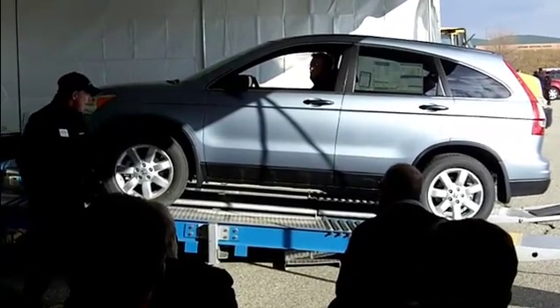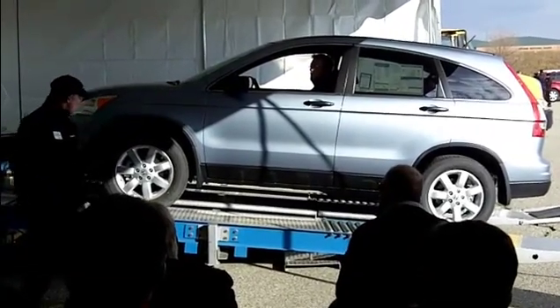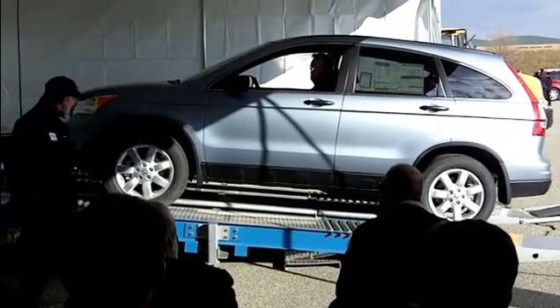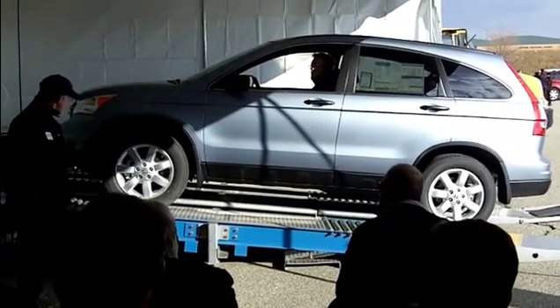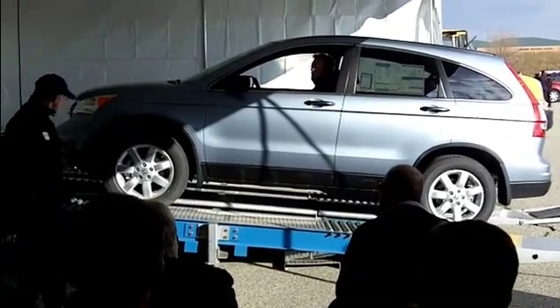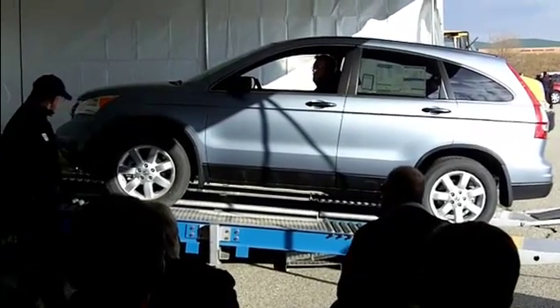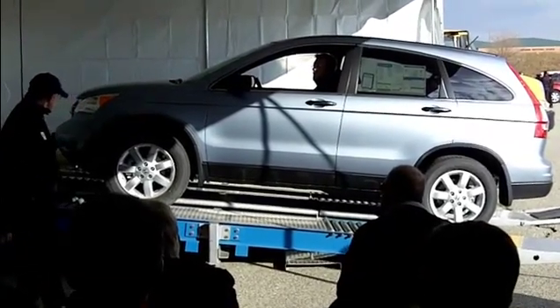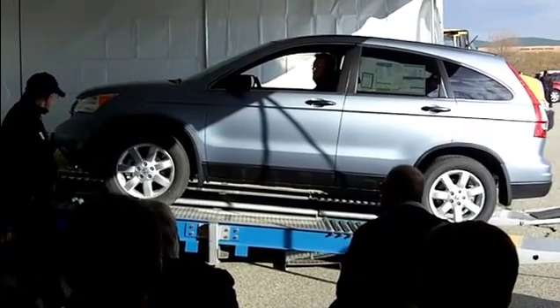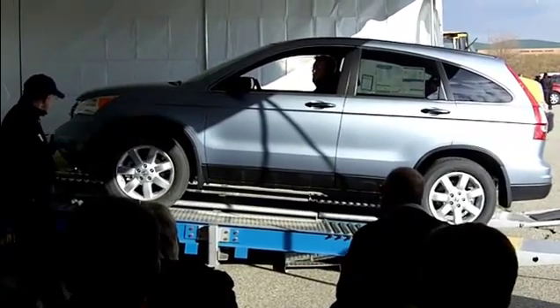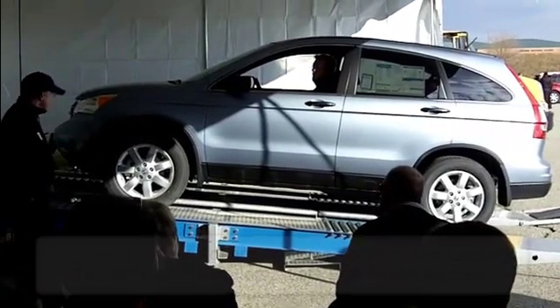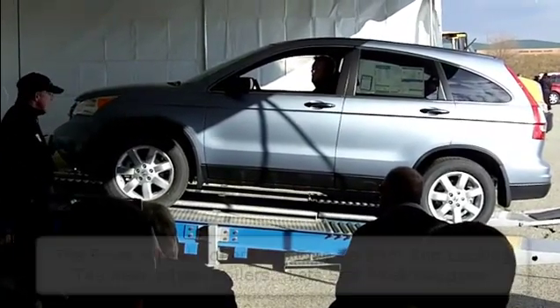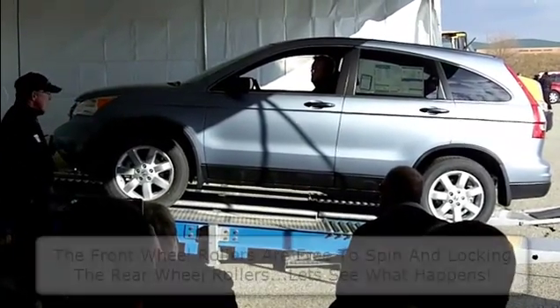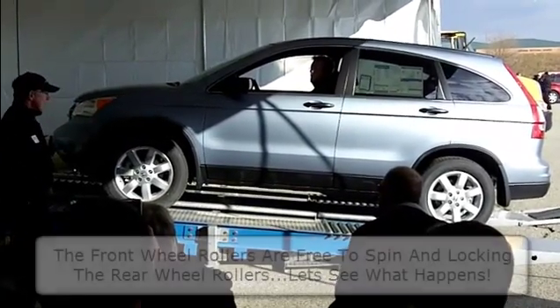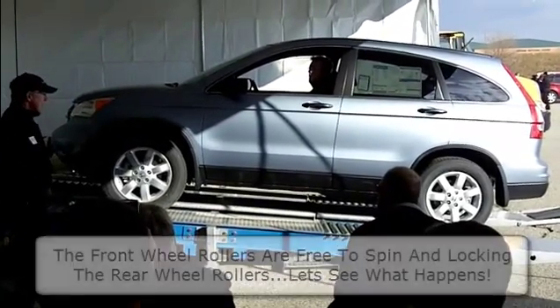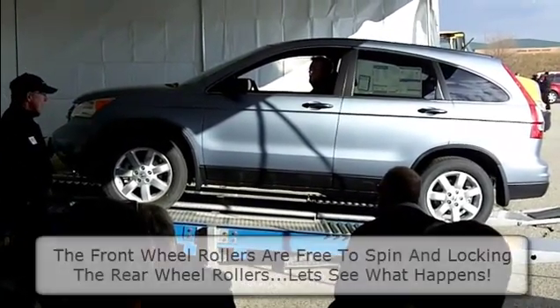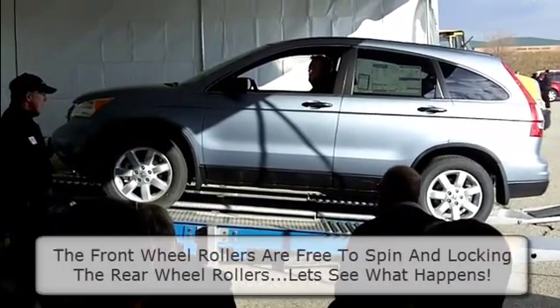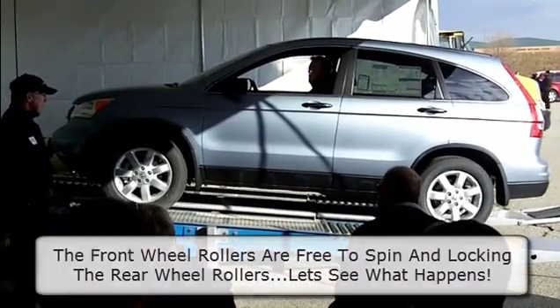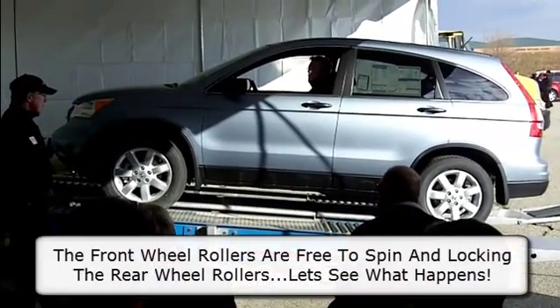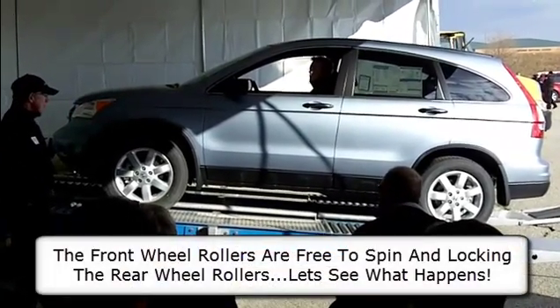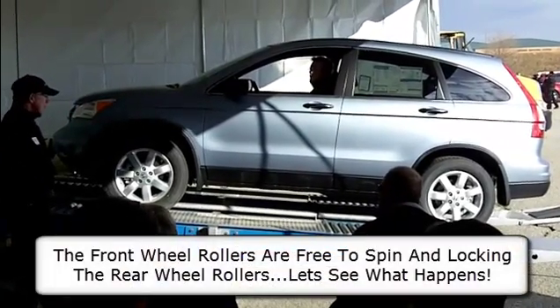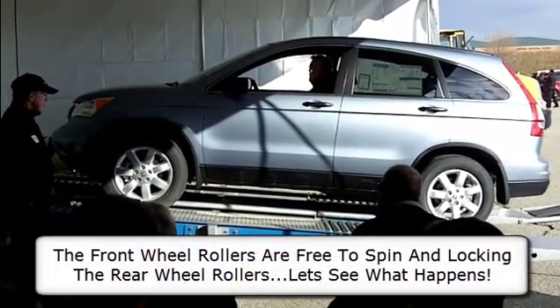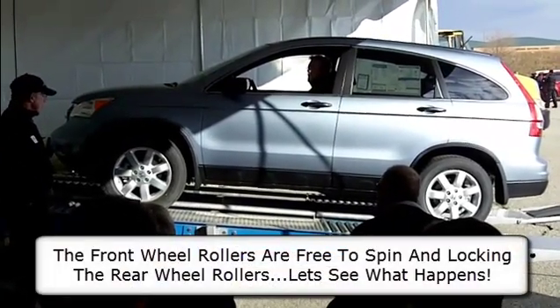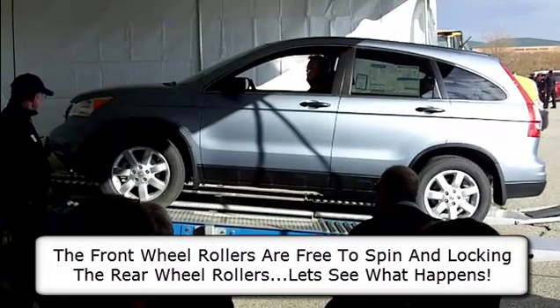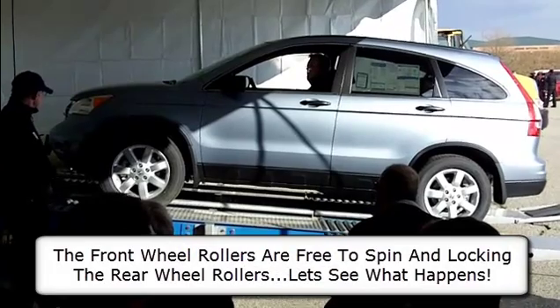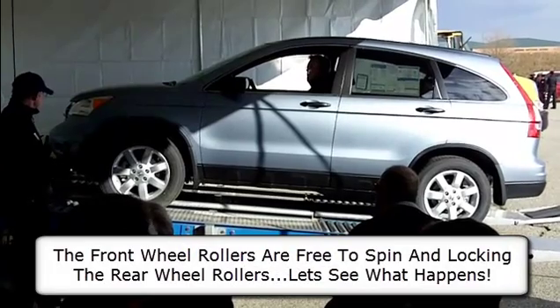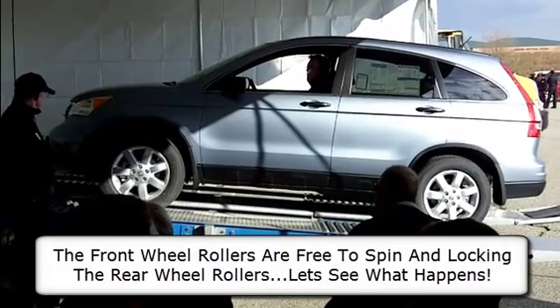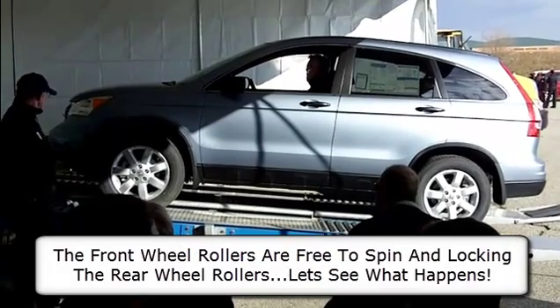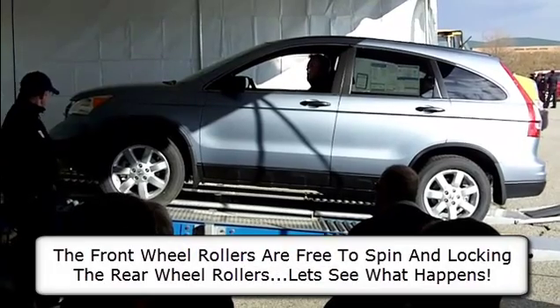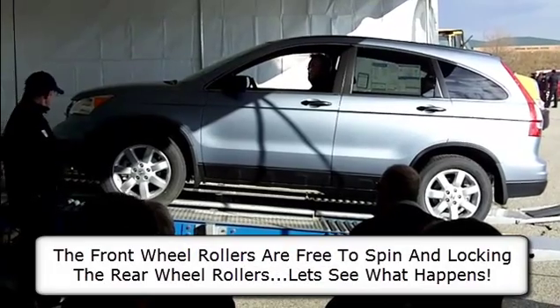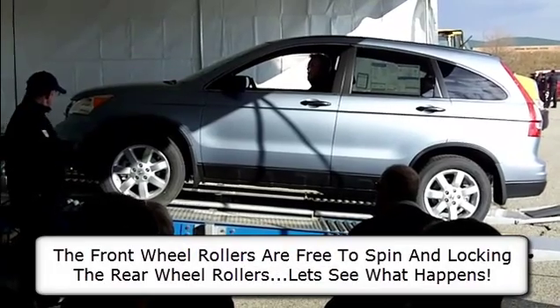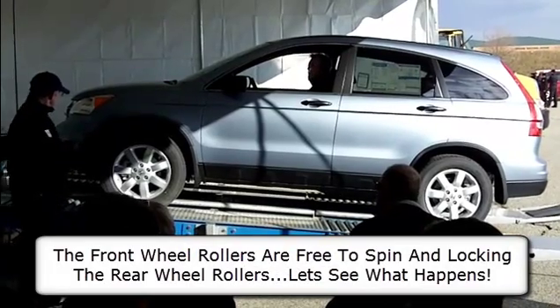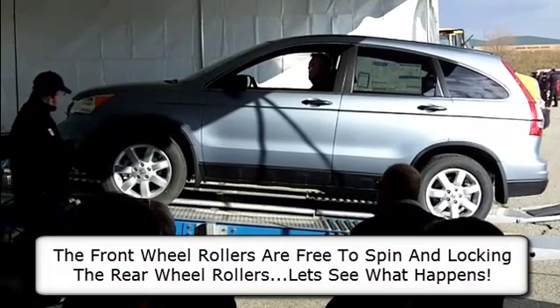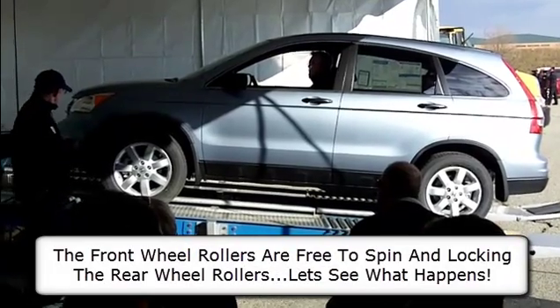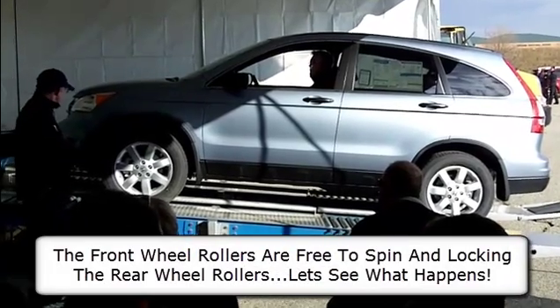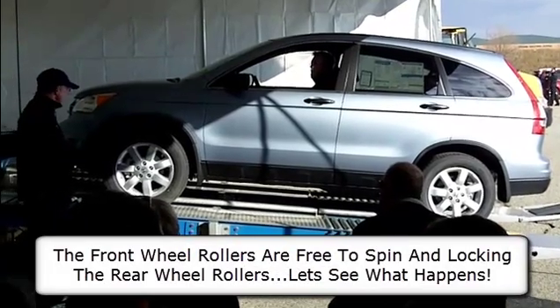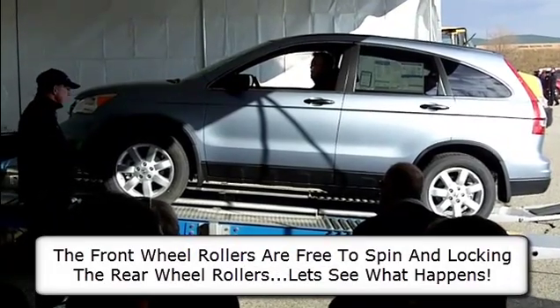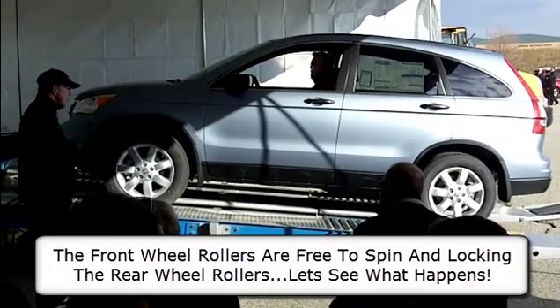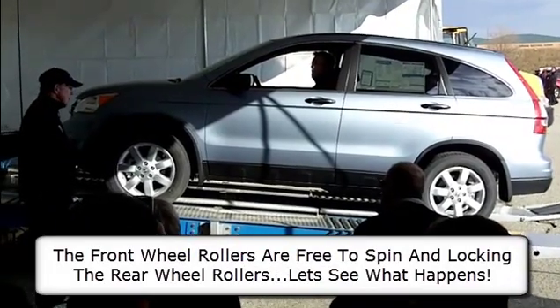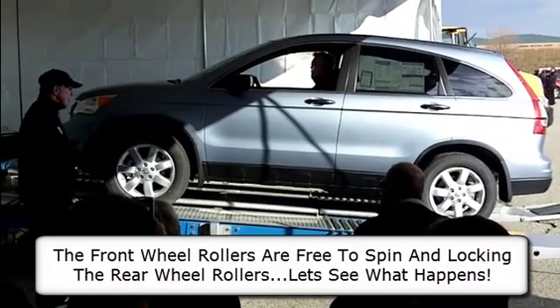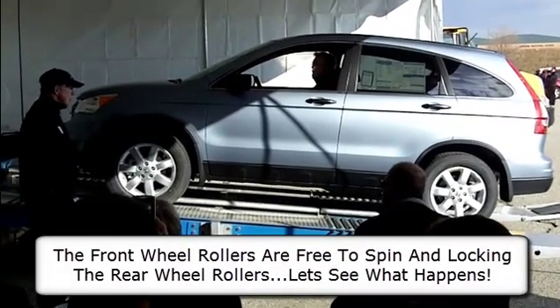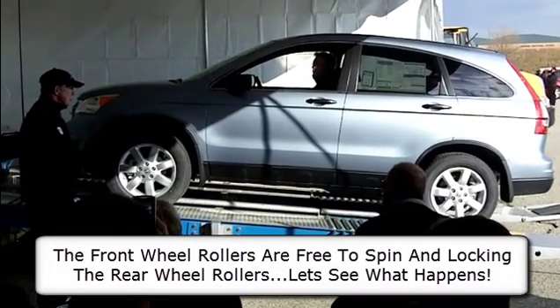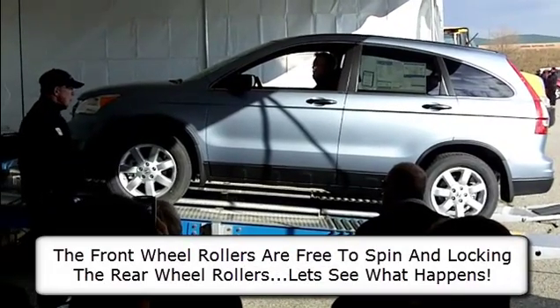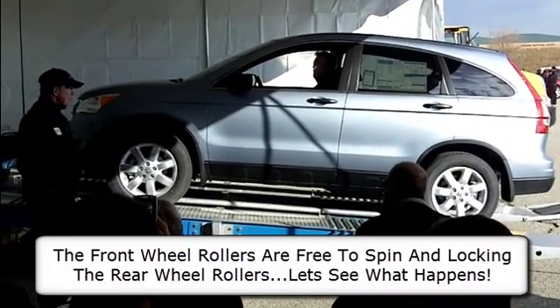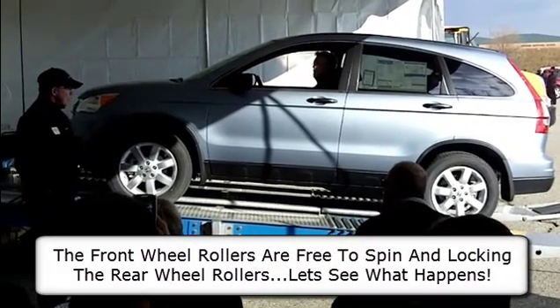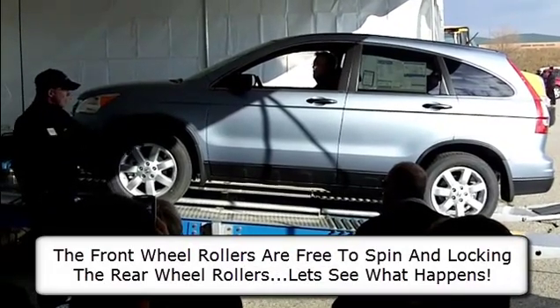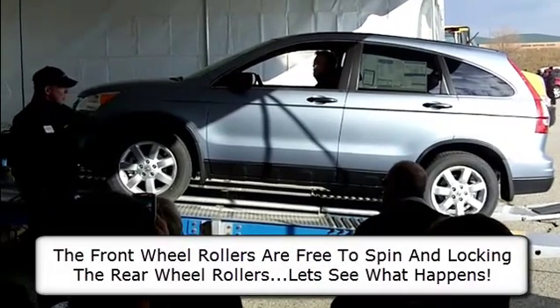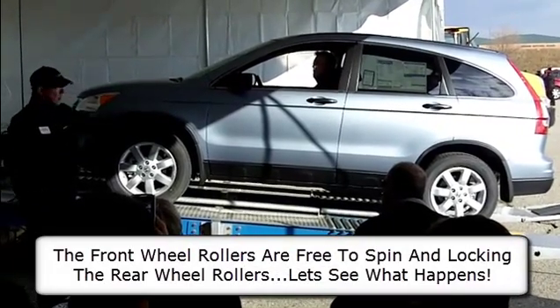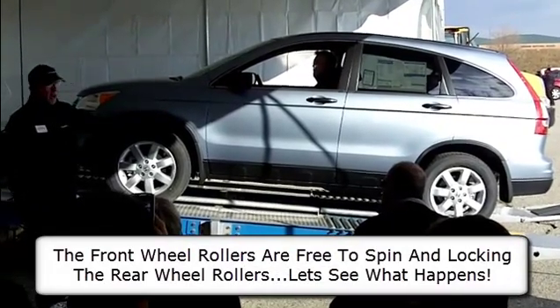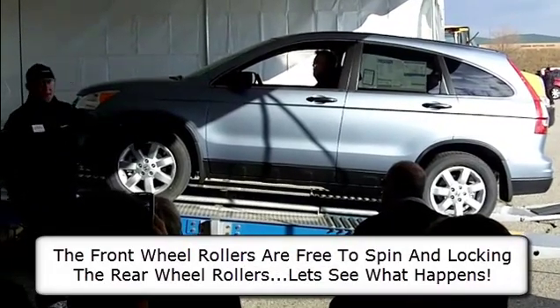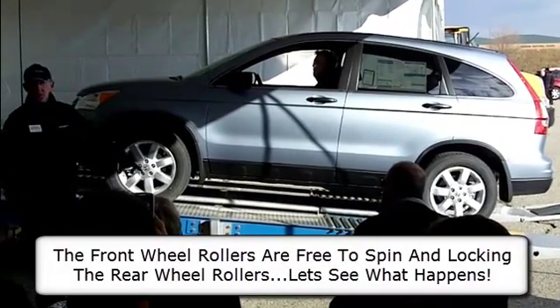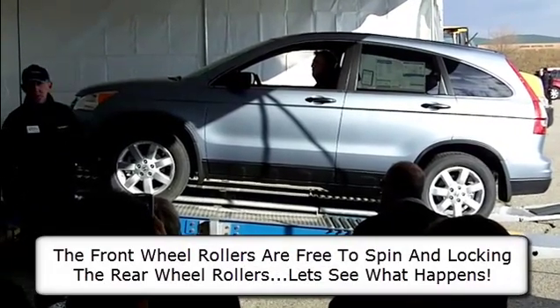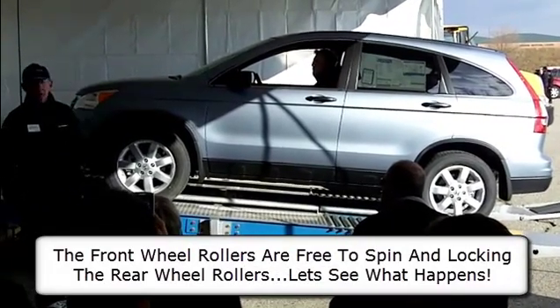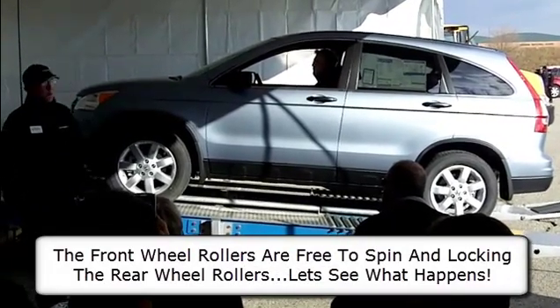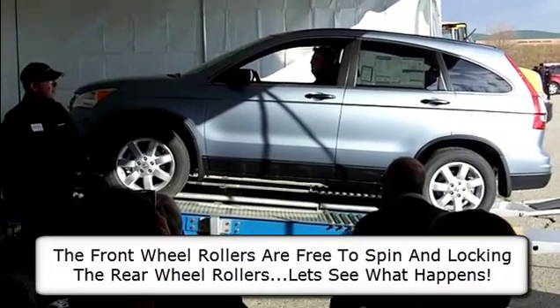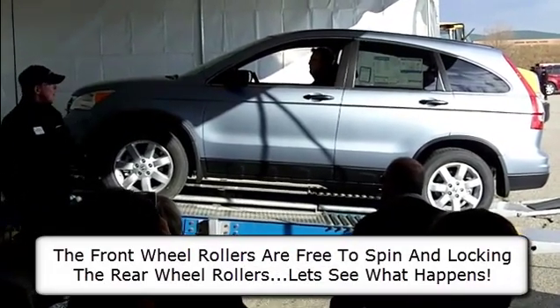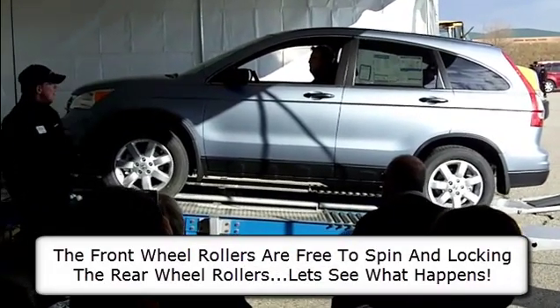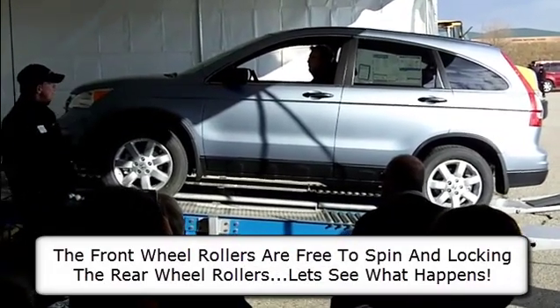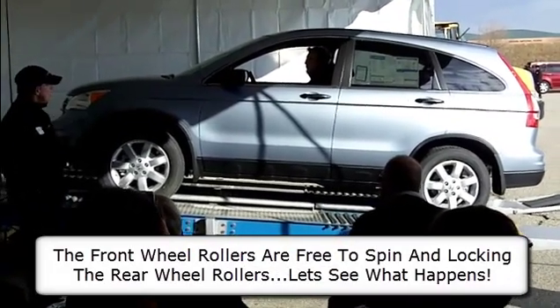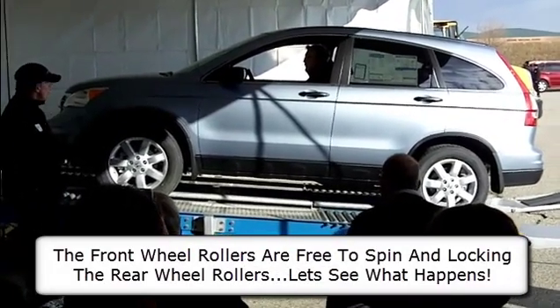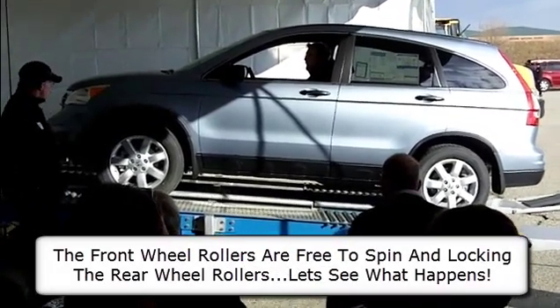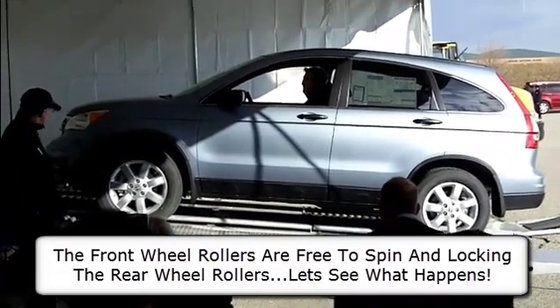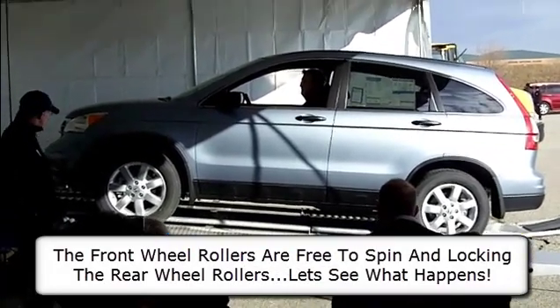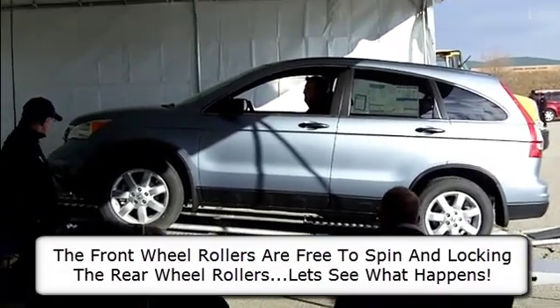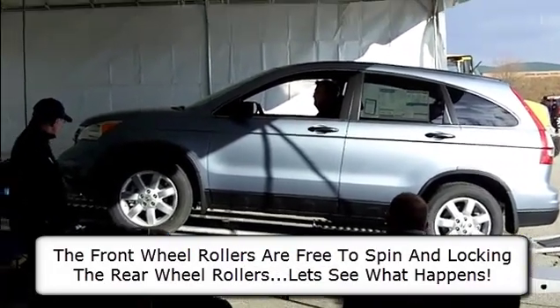All right, so let's have the front wheels spin. We'll lock the rear wheels and see what happens.